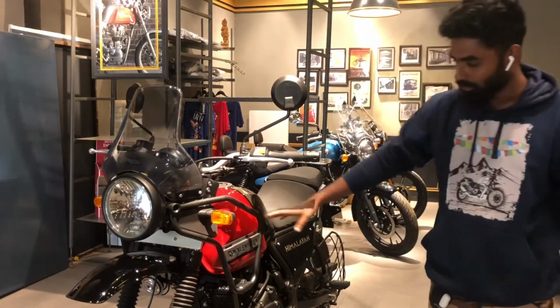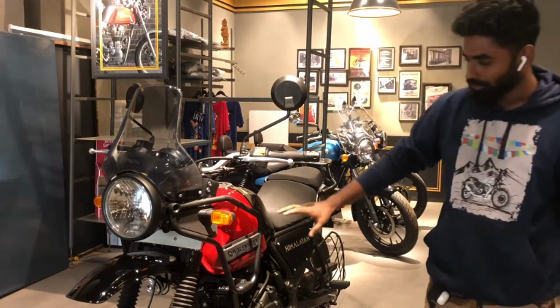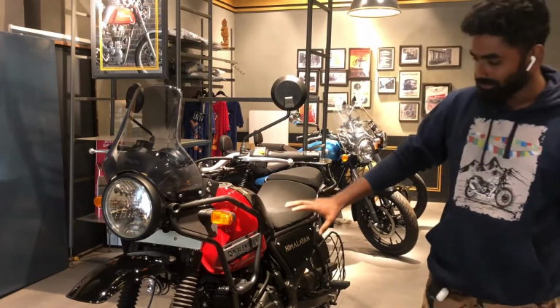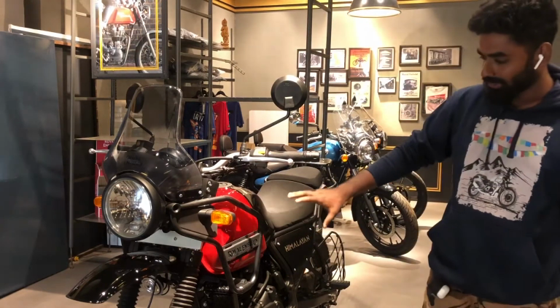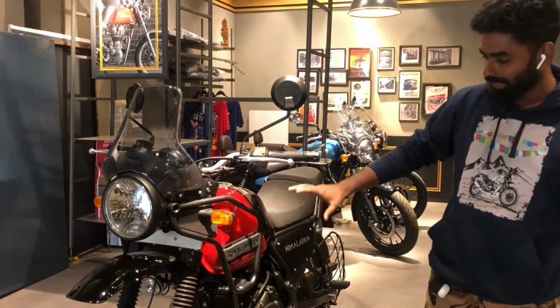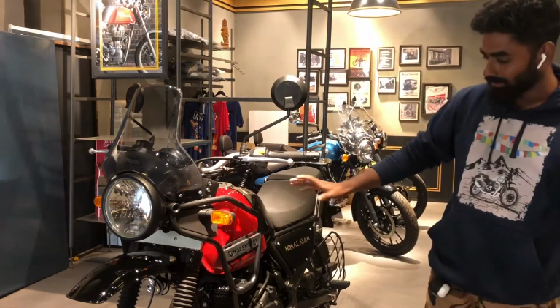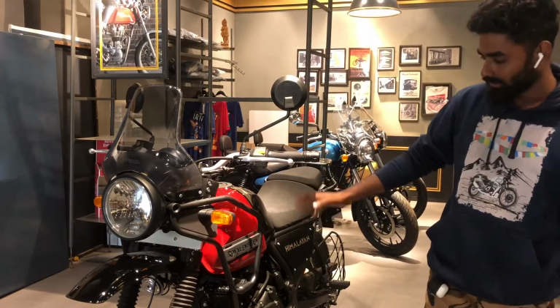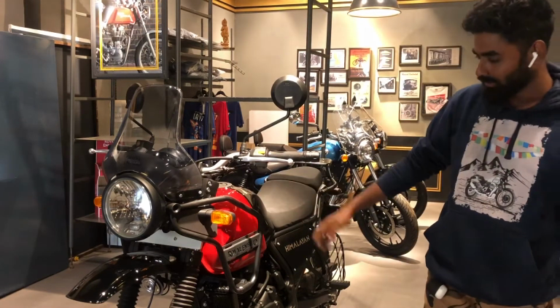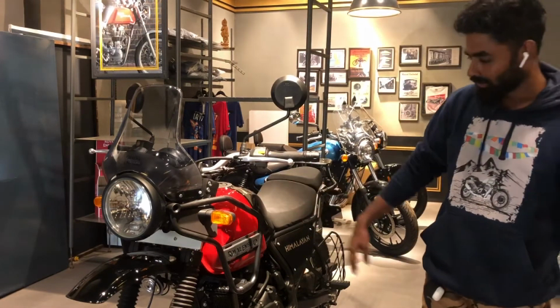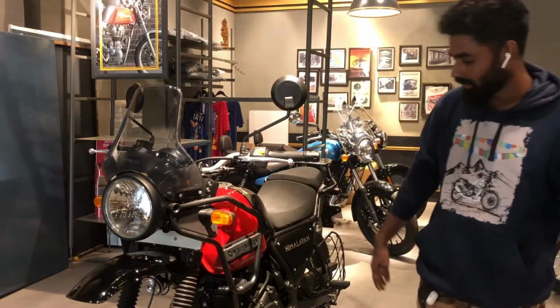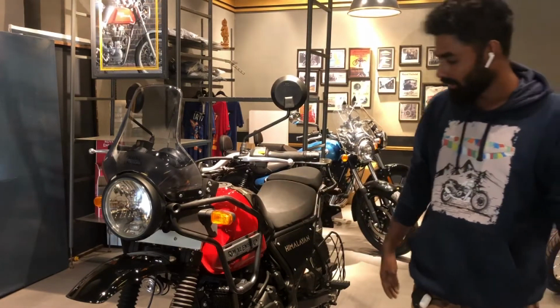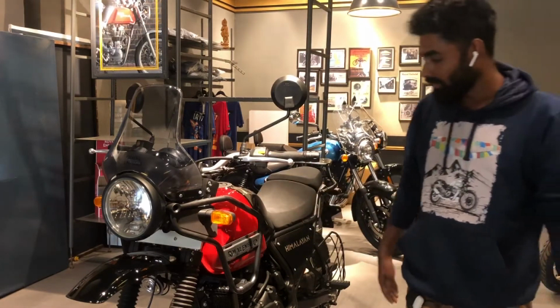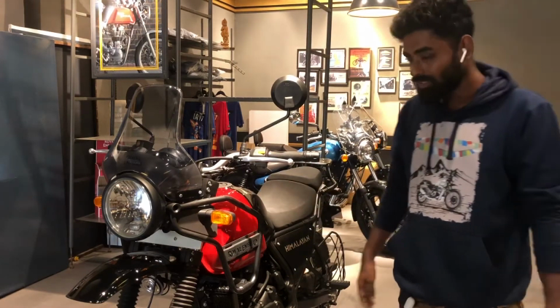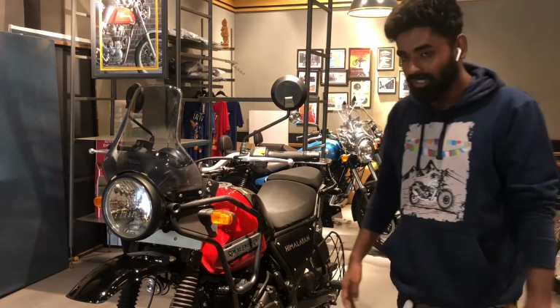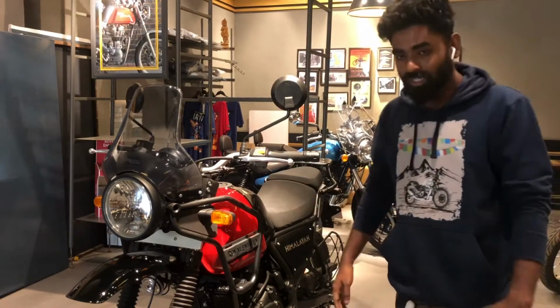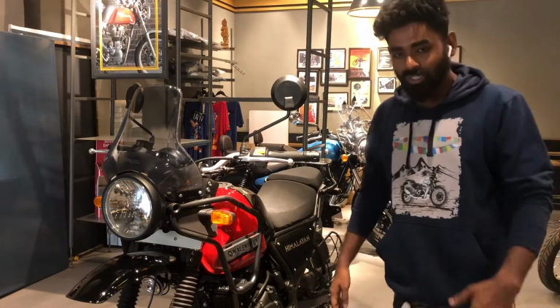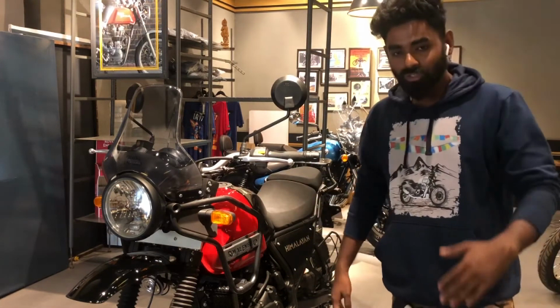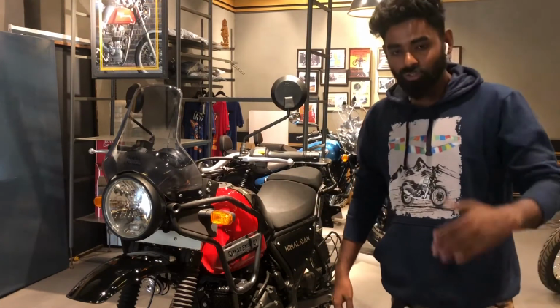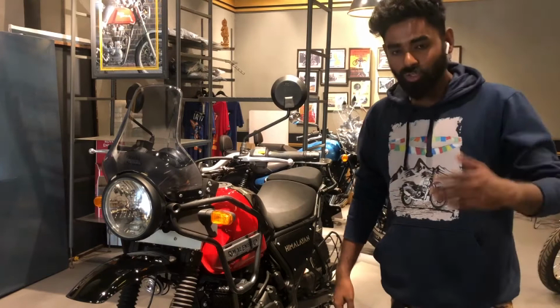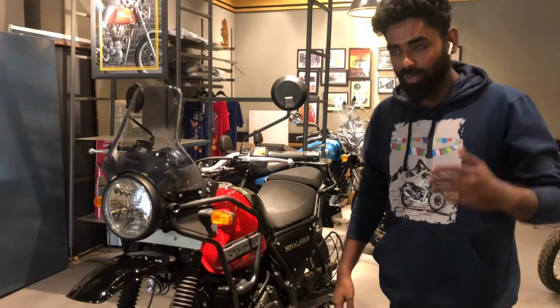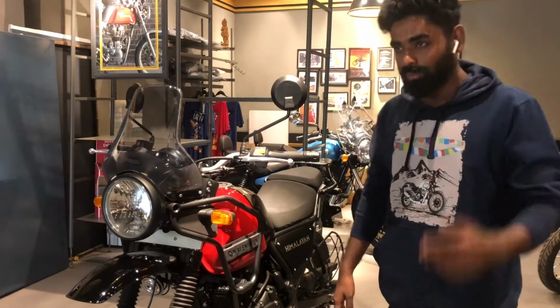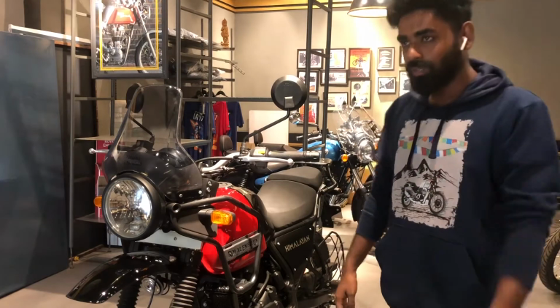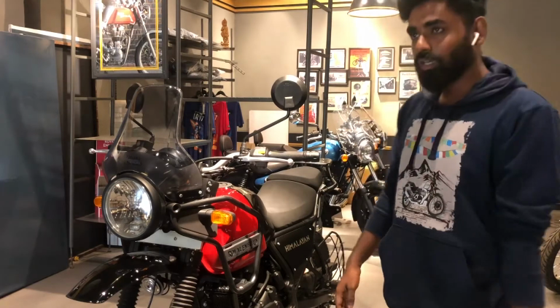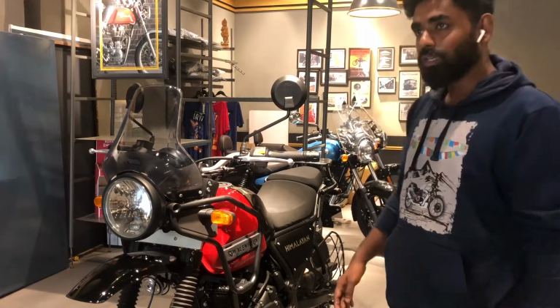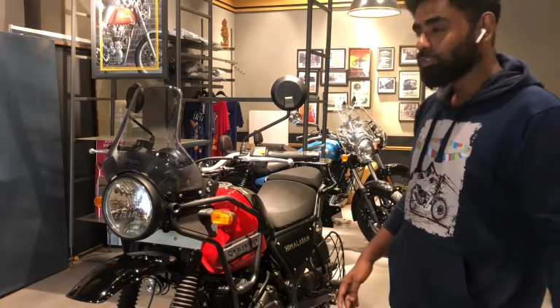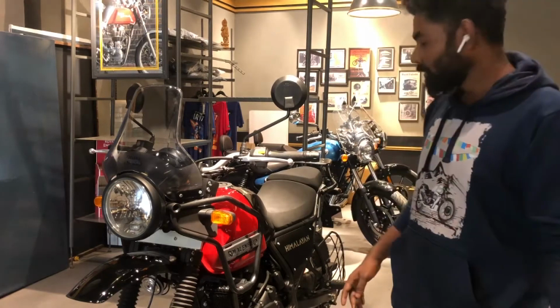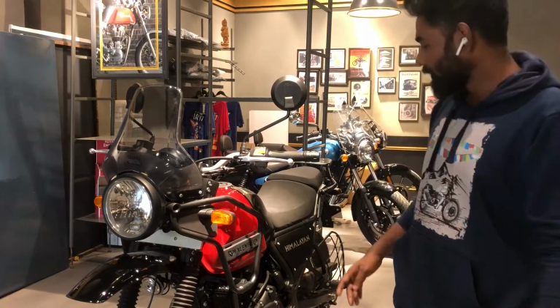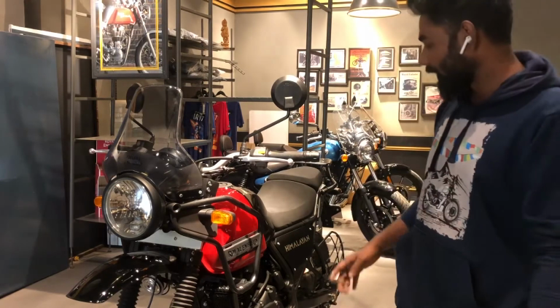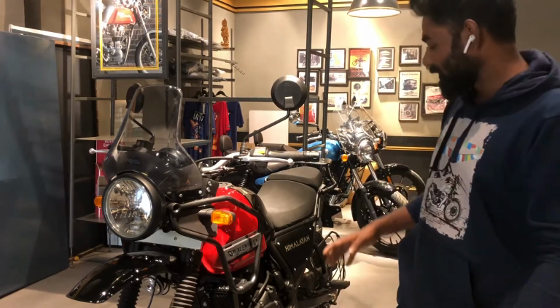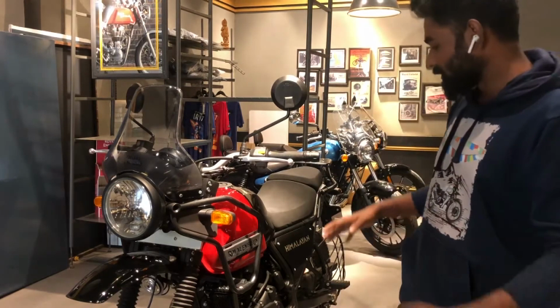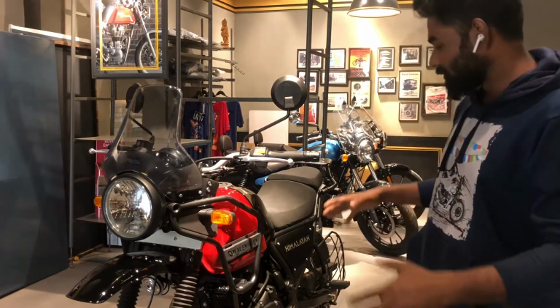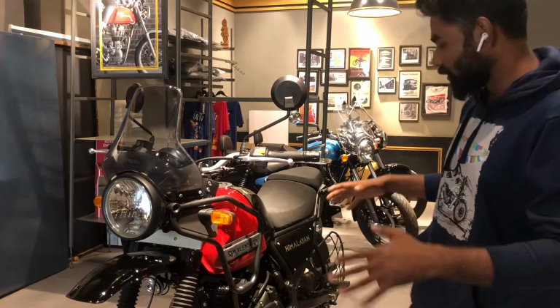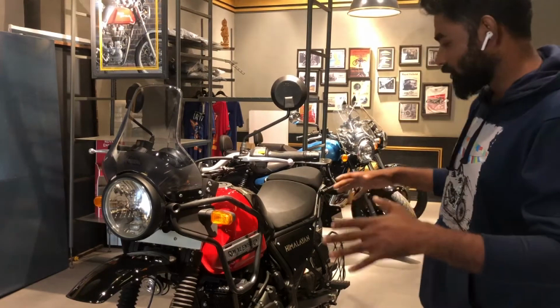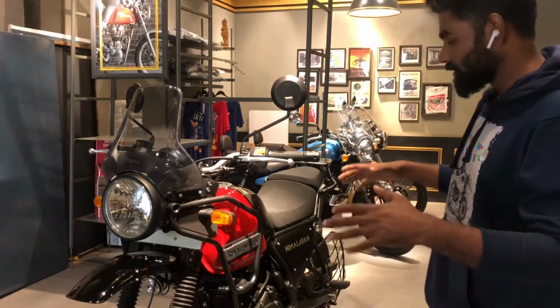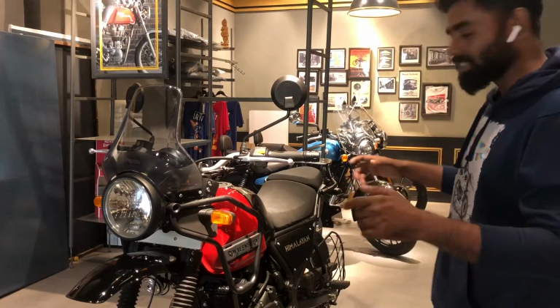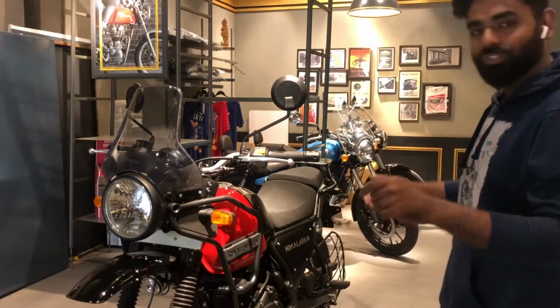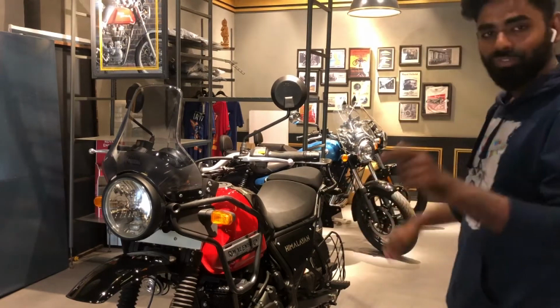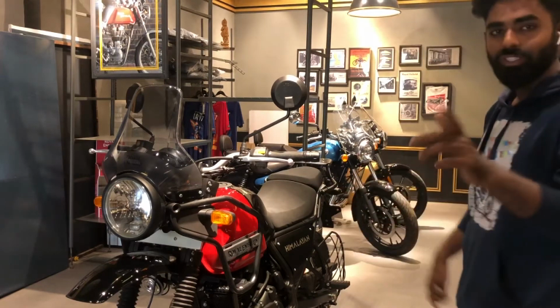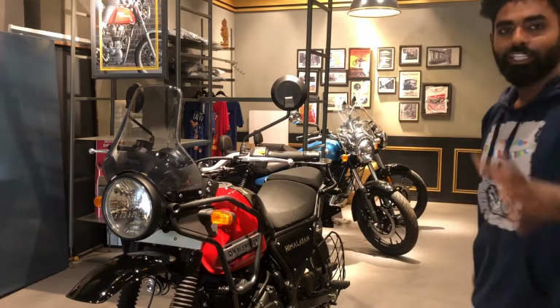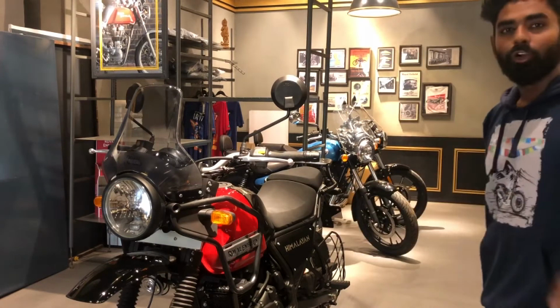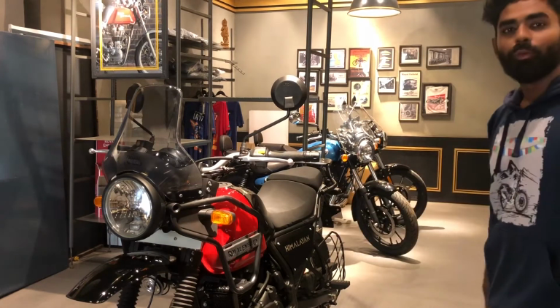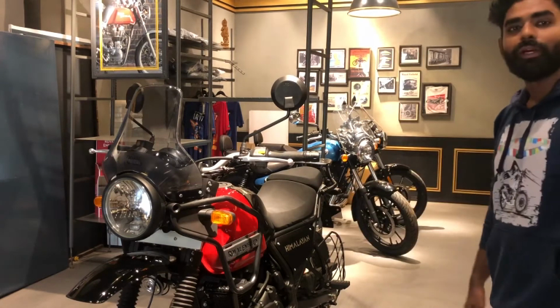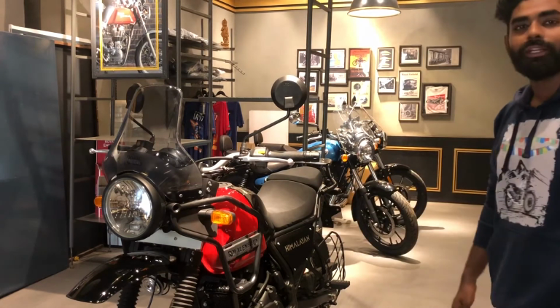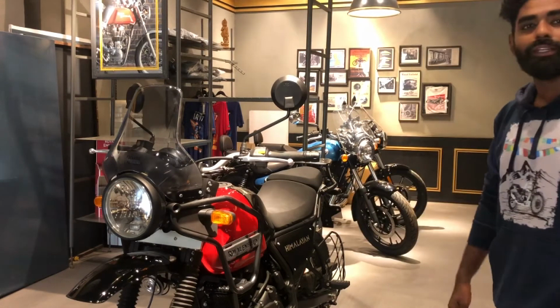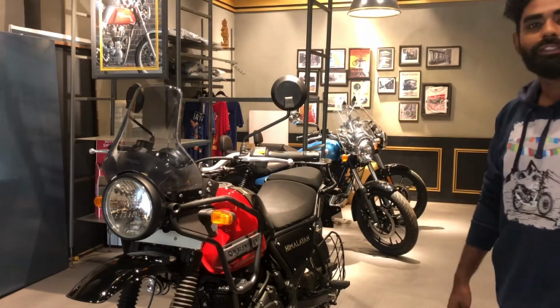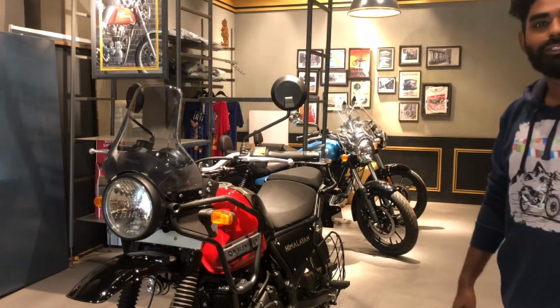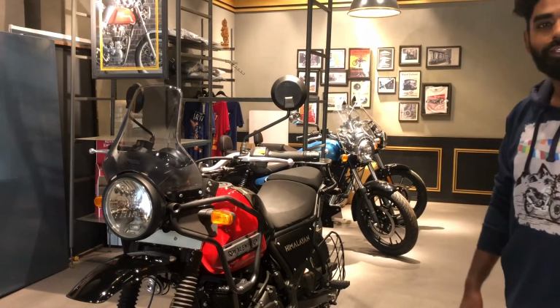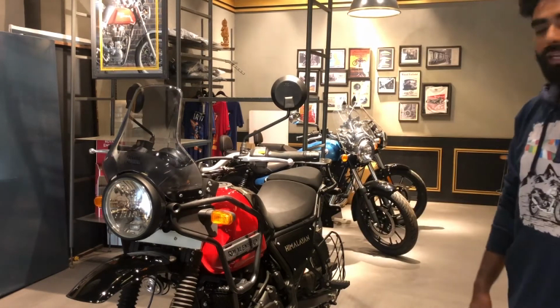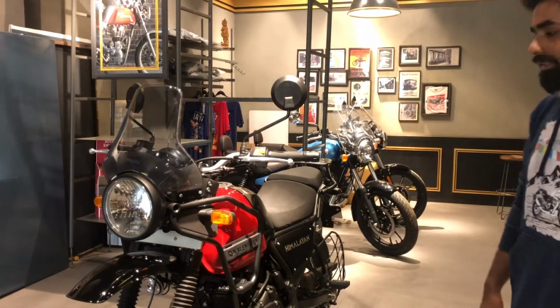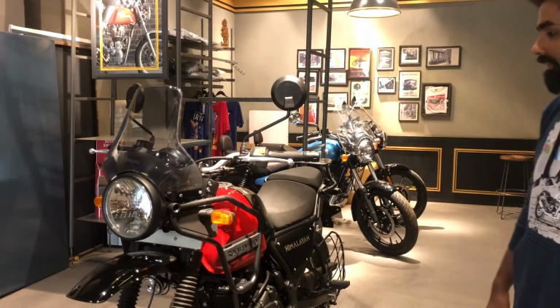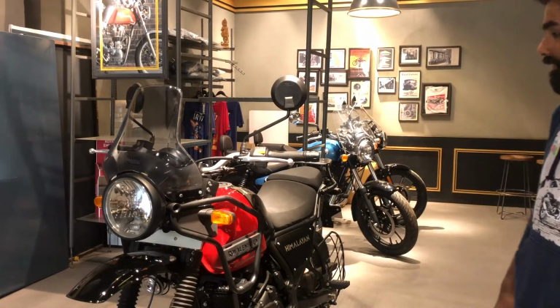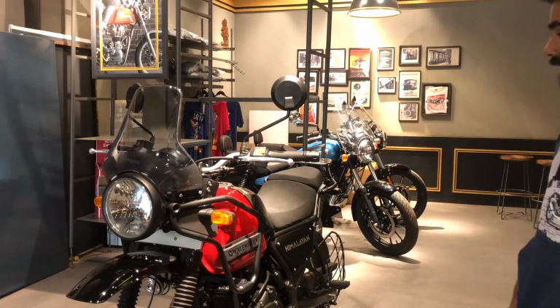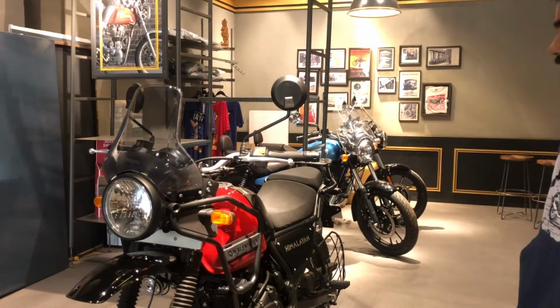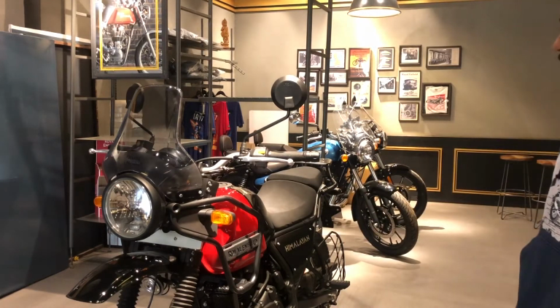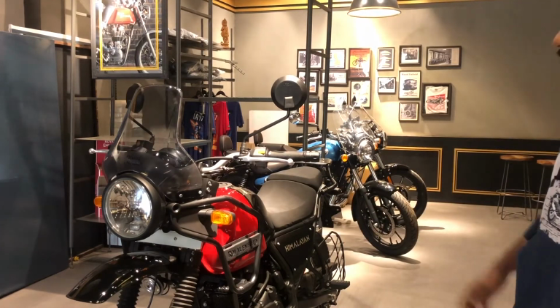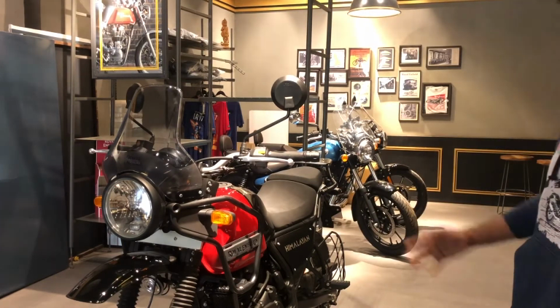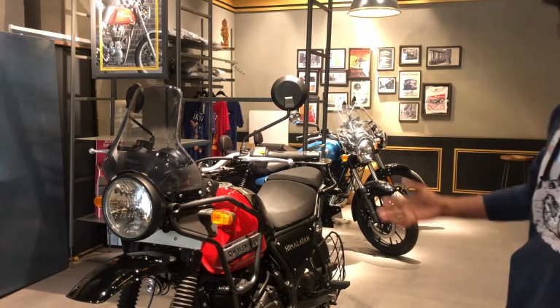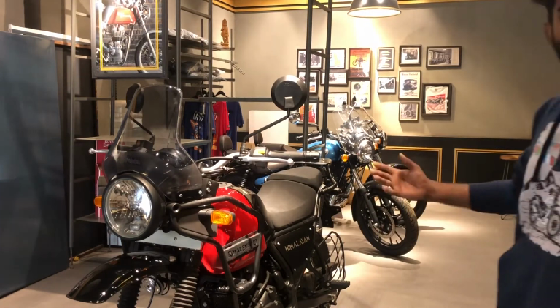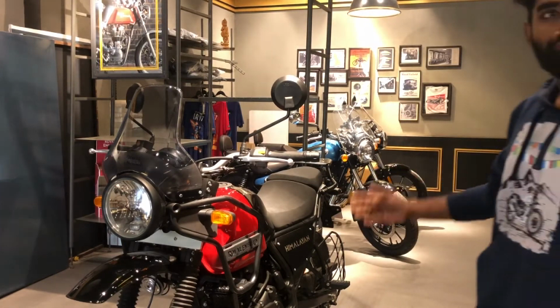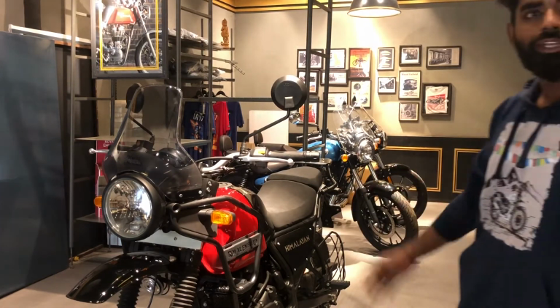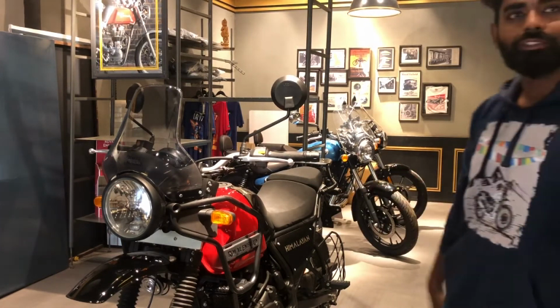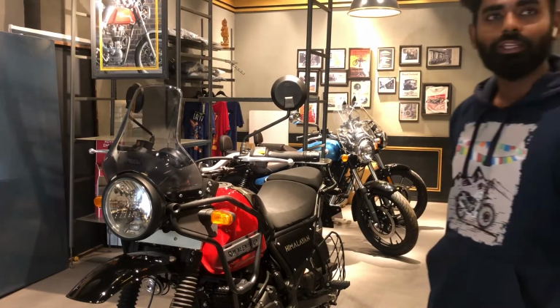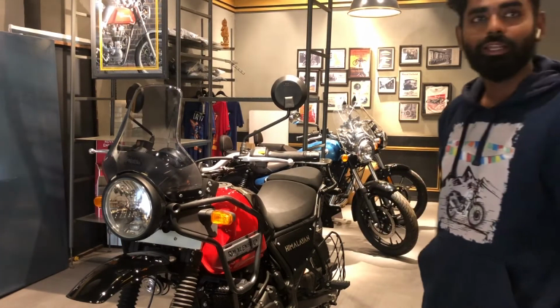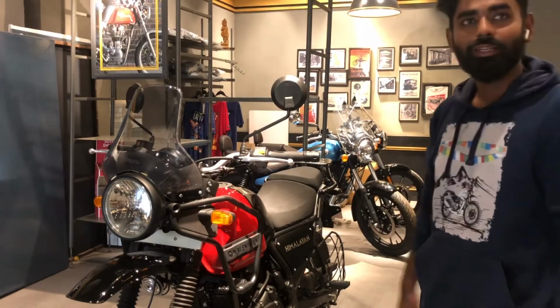There are slight changes on the new model. For riders who are 6 feet tall, this is one of the best configurations available.